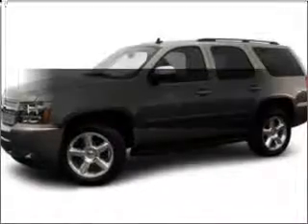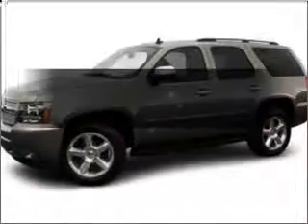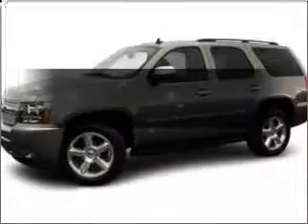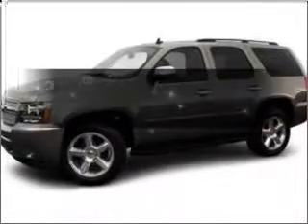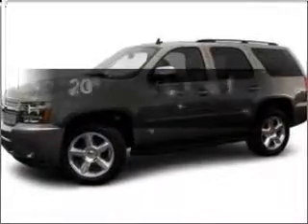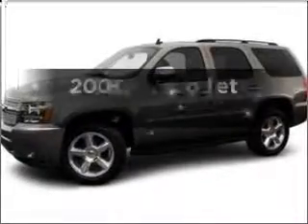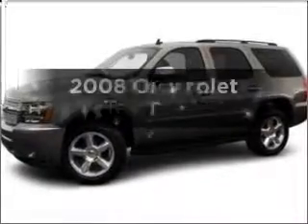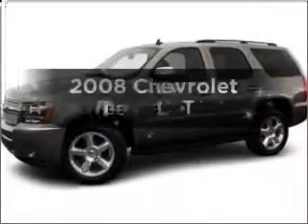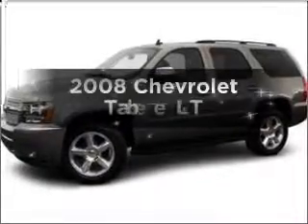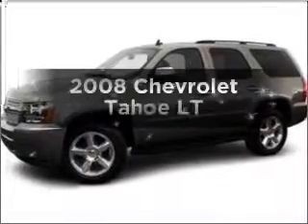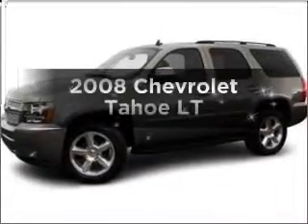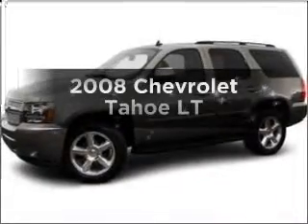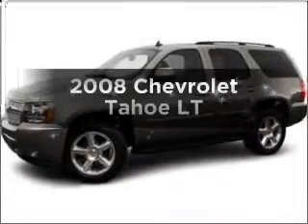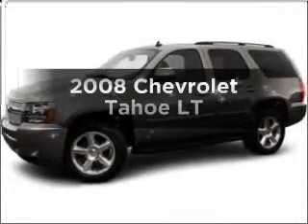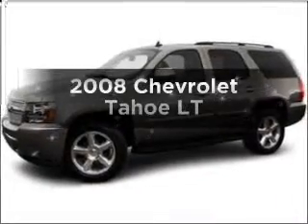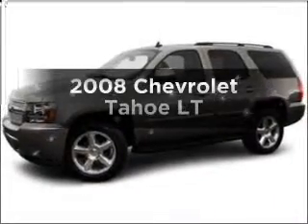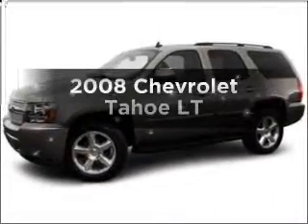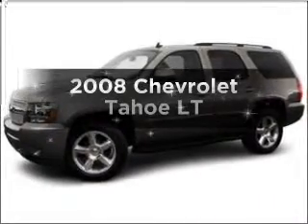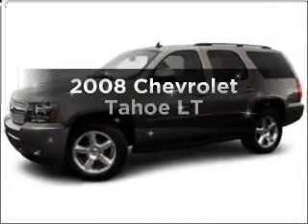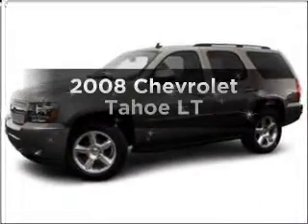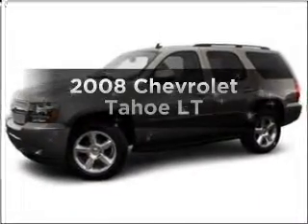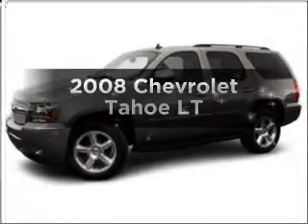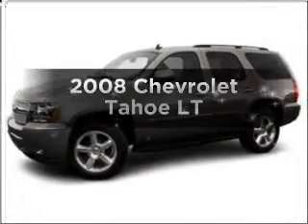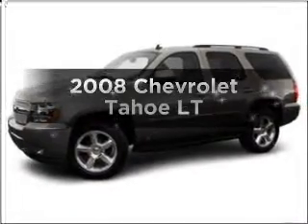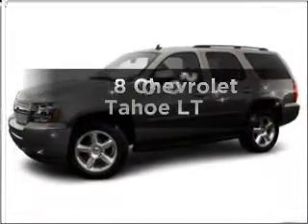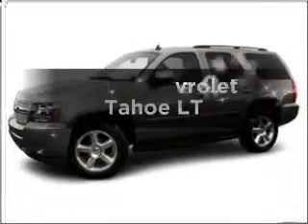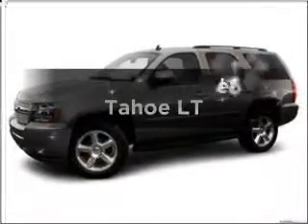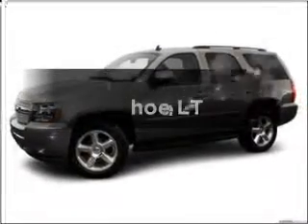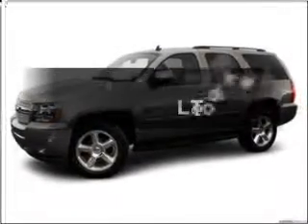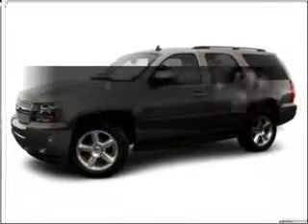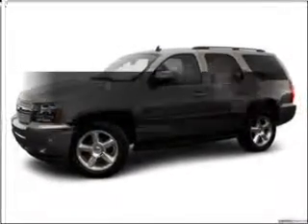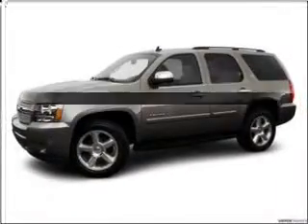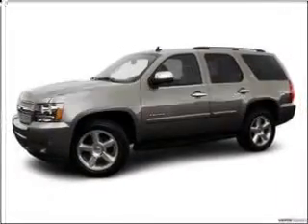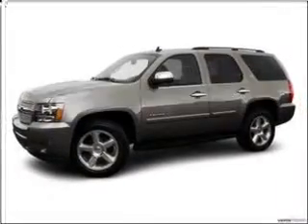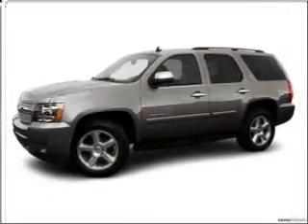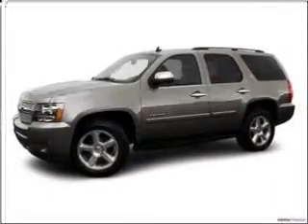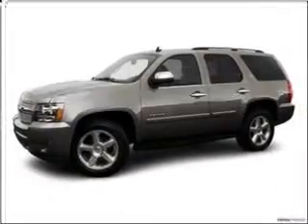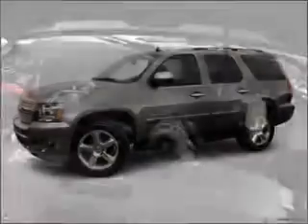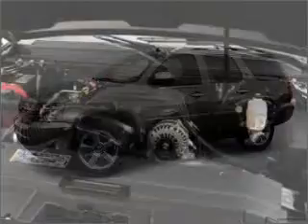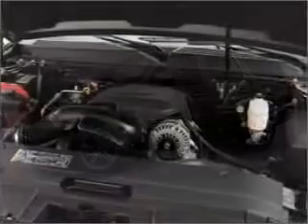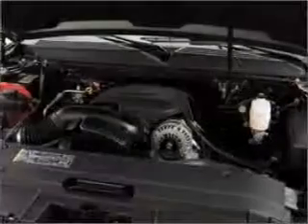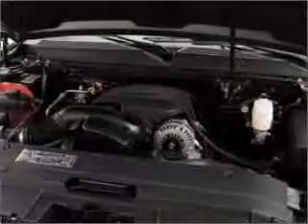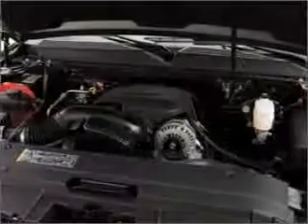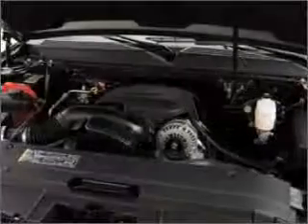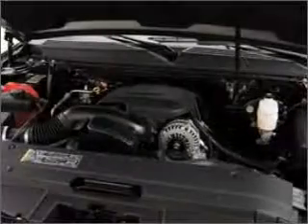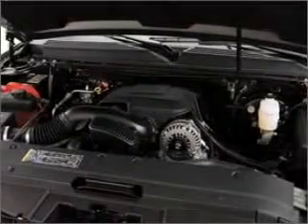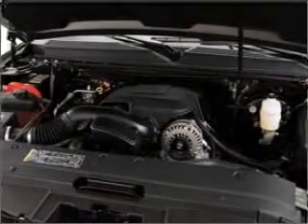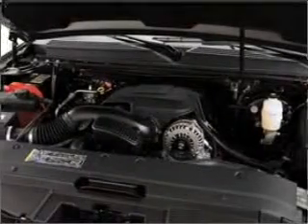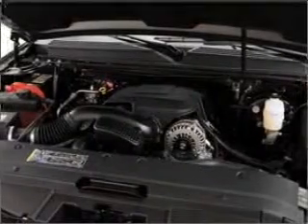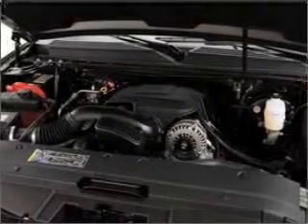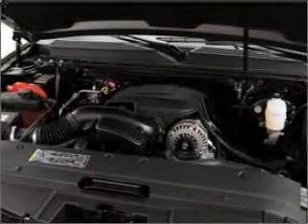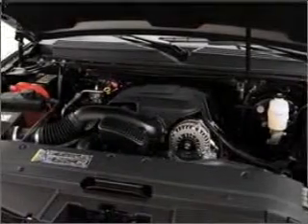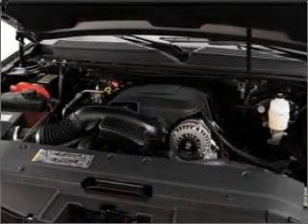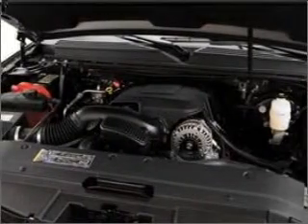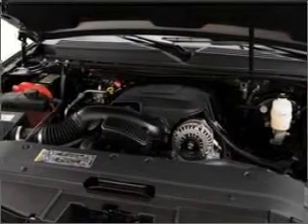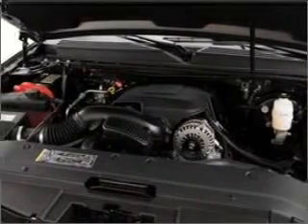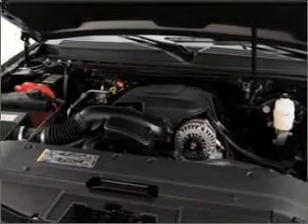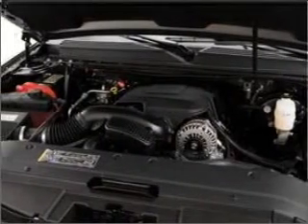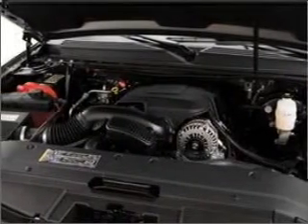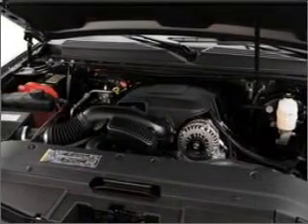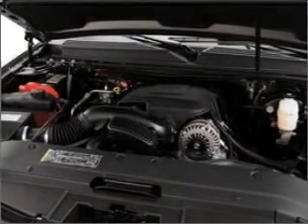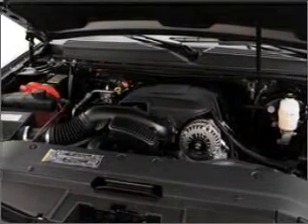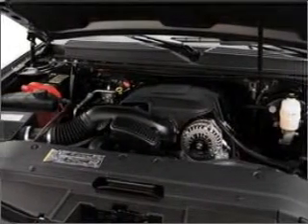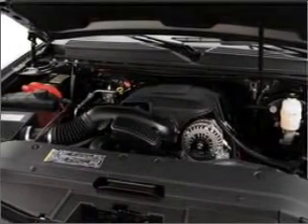Introducing the 2008 Chevrolet Tahoe. Find everything you want in a ride under one roof with this vehicle.